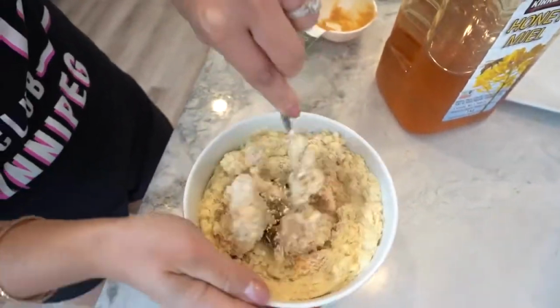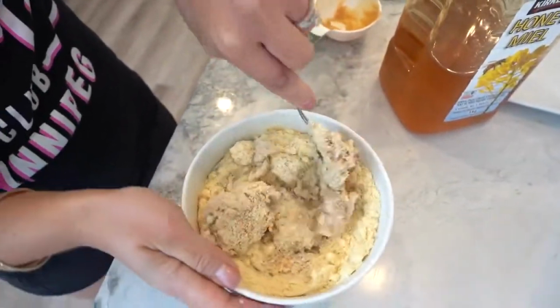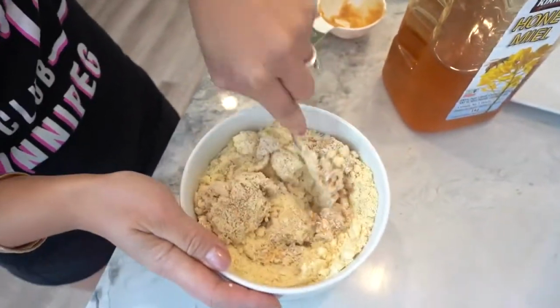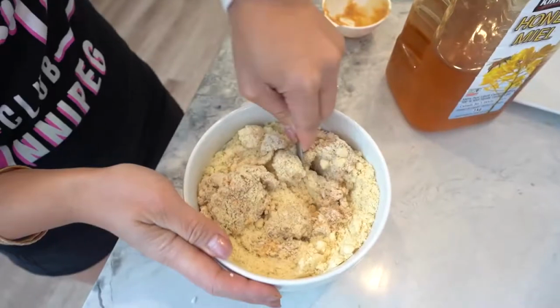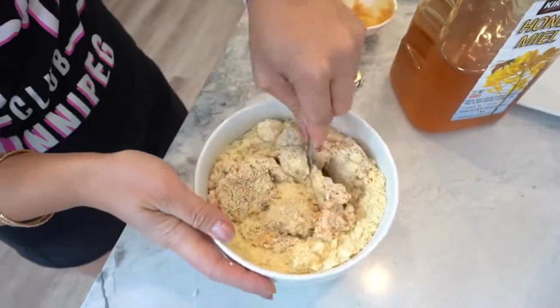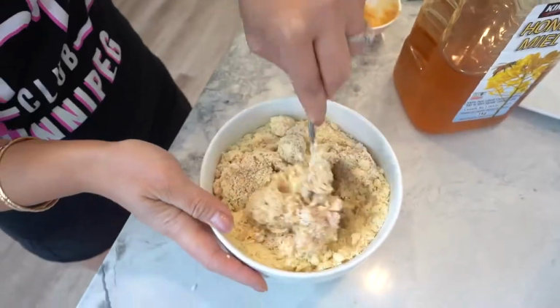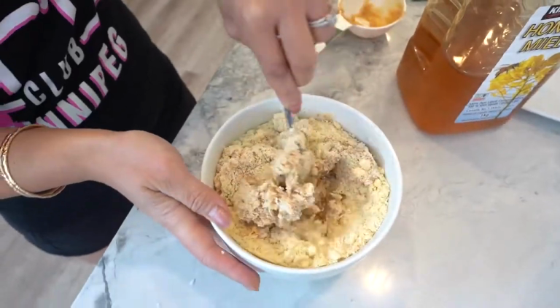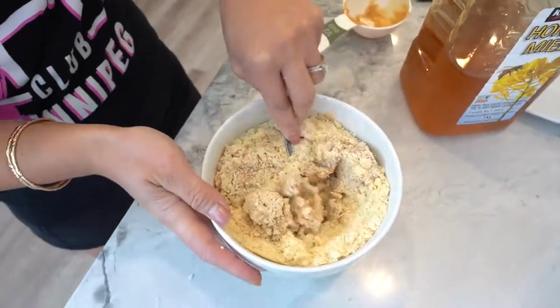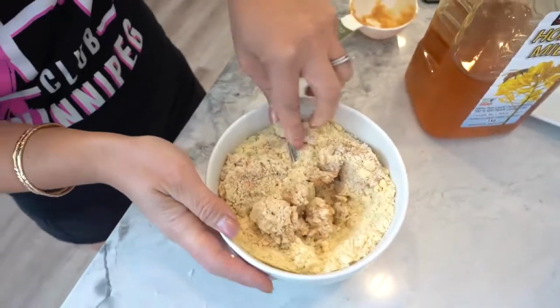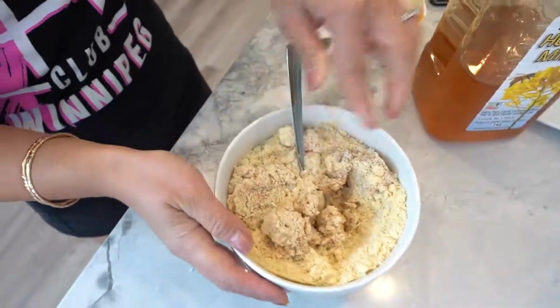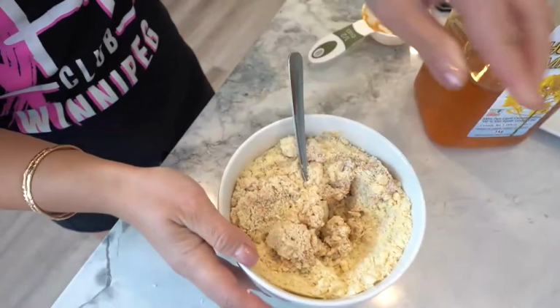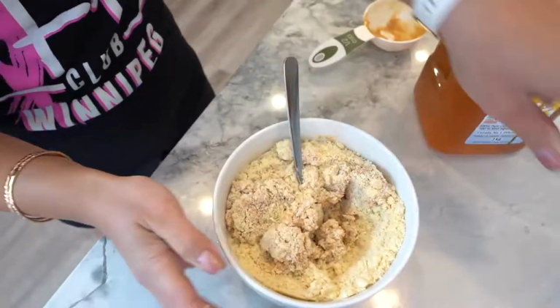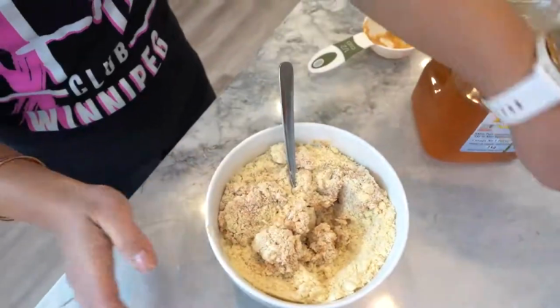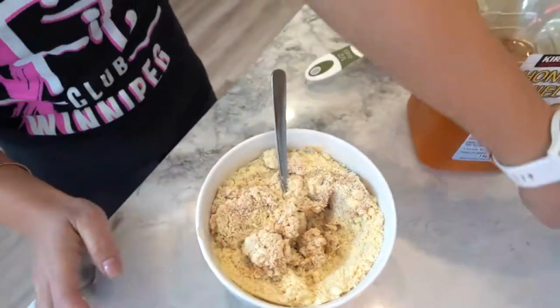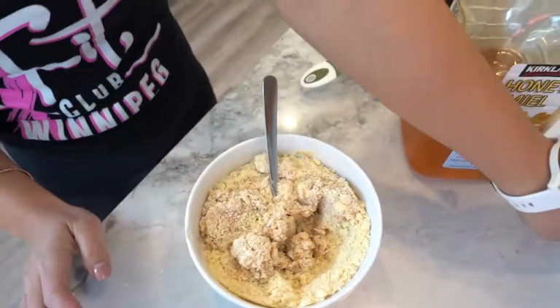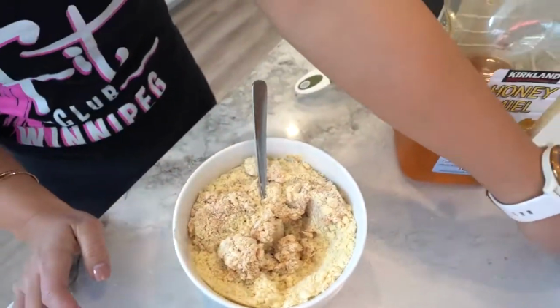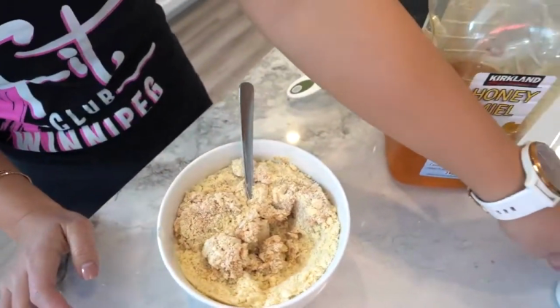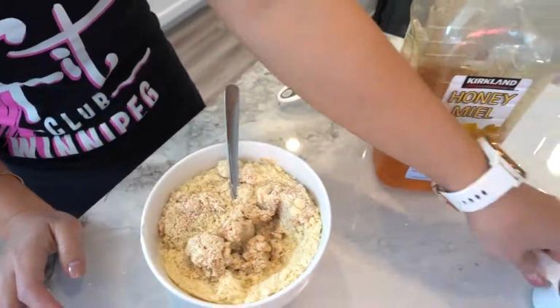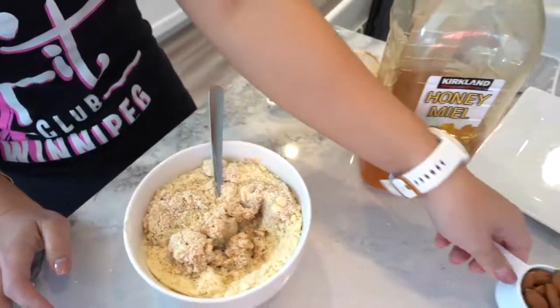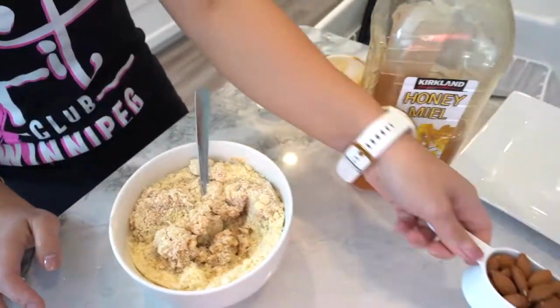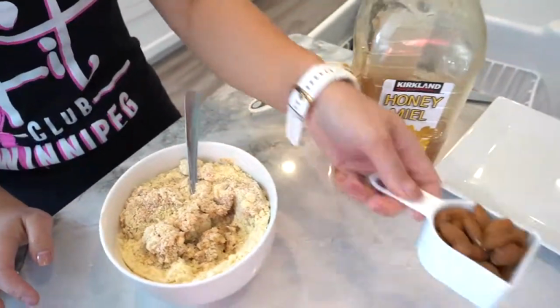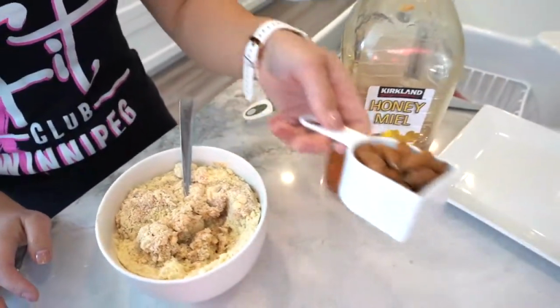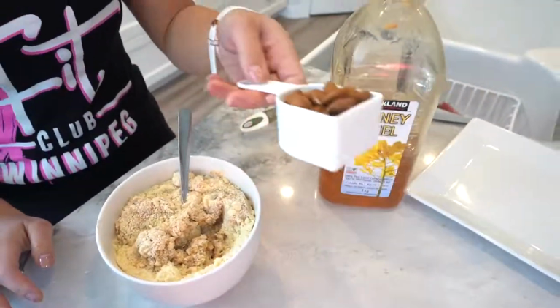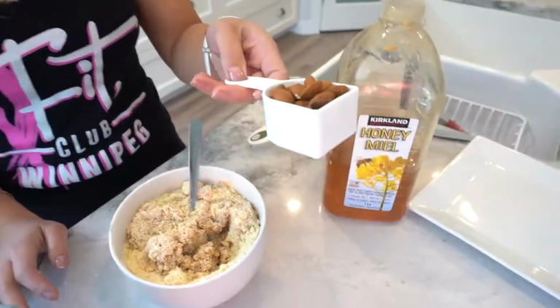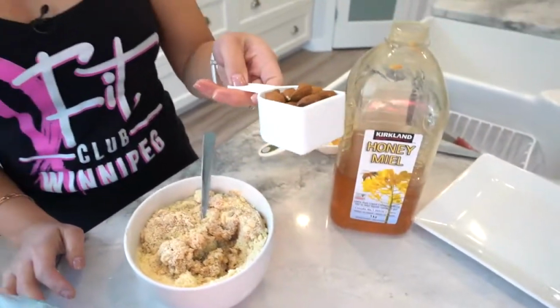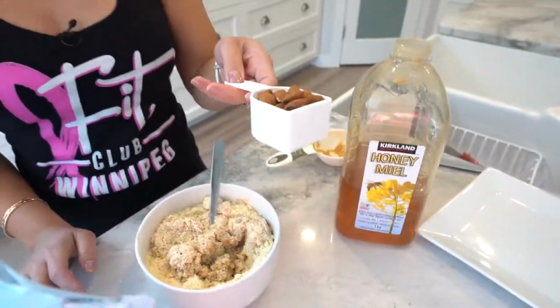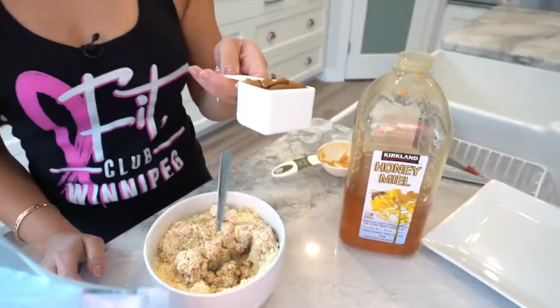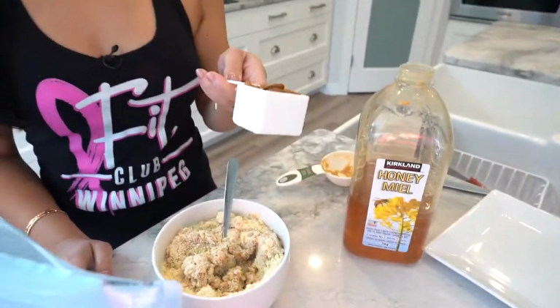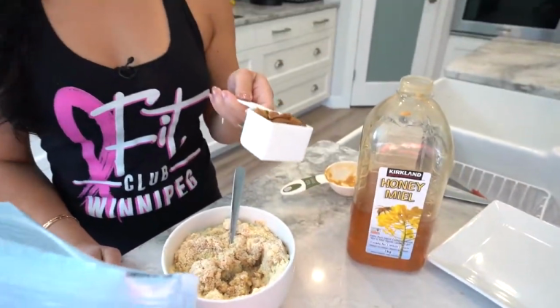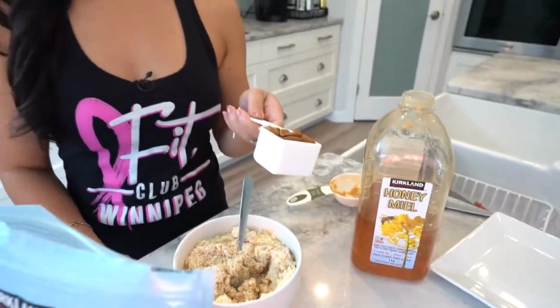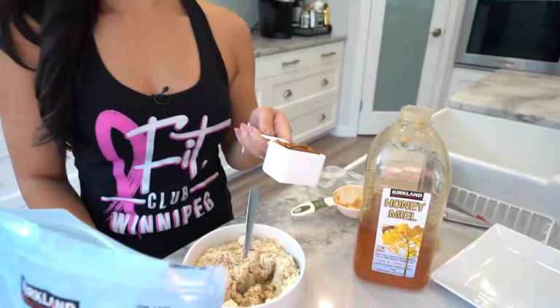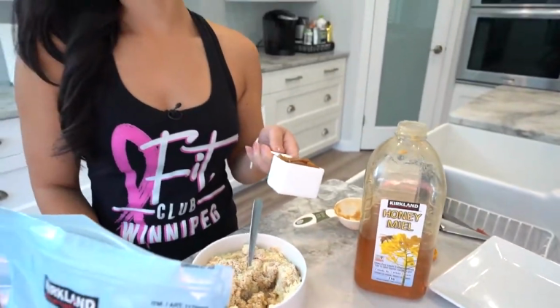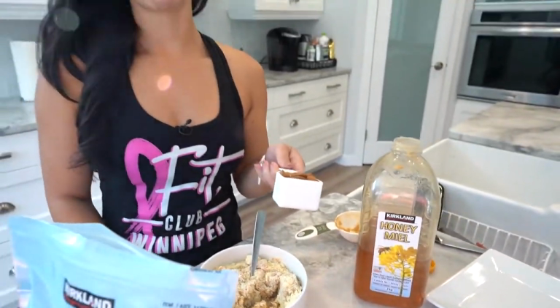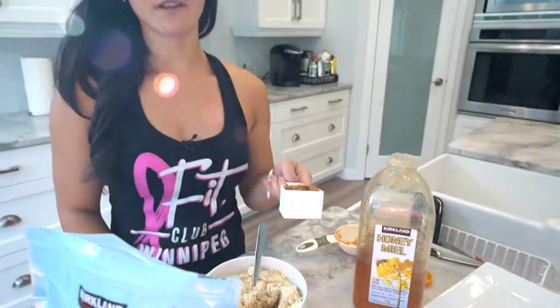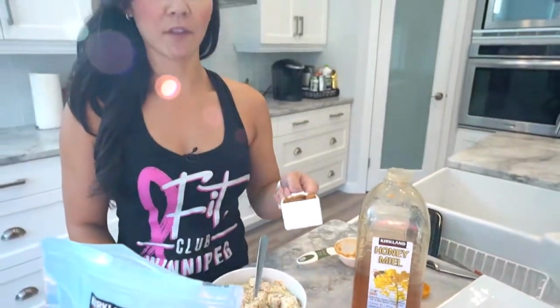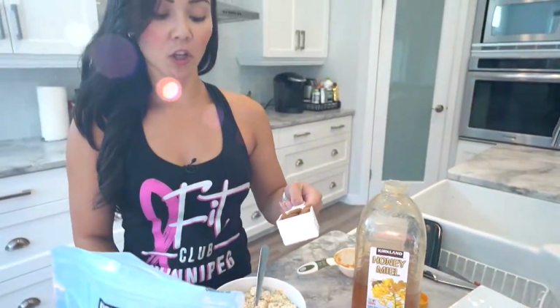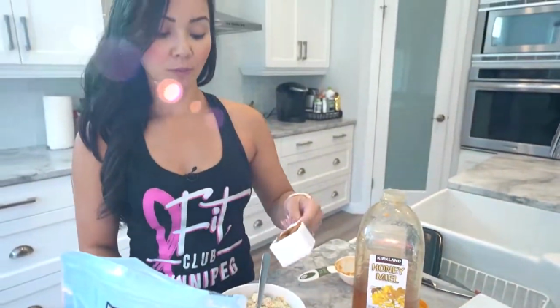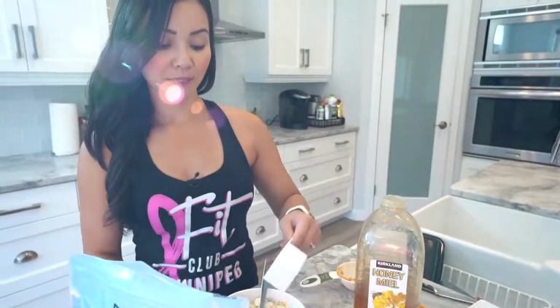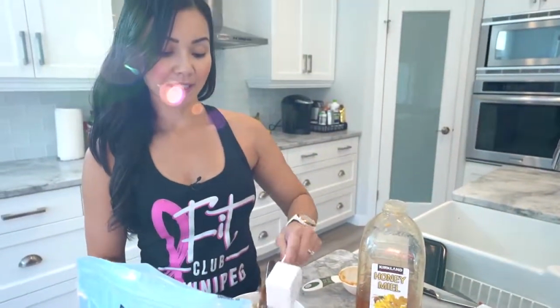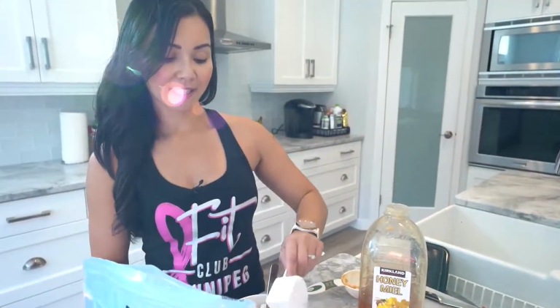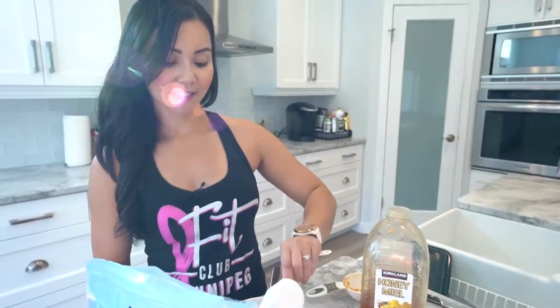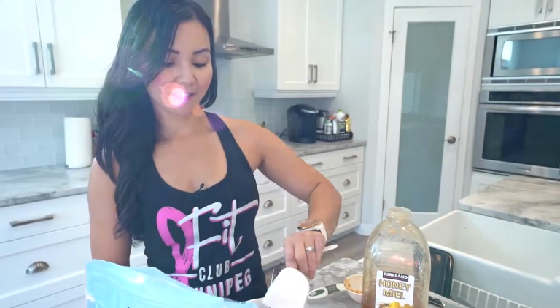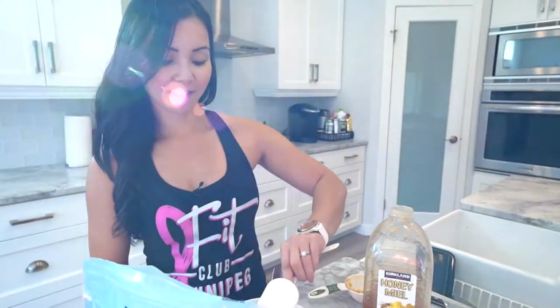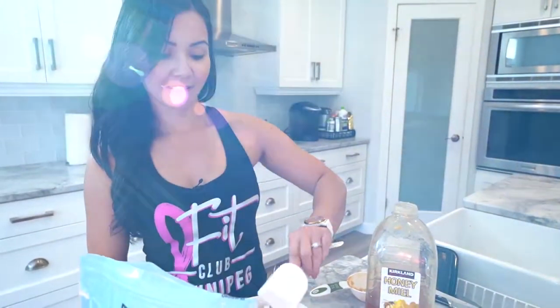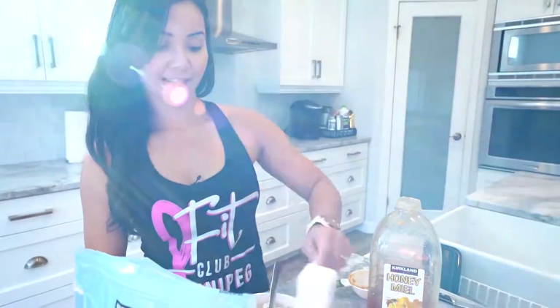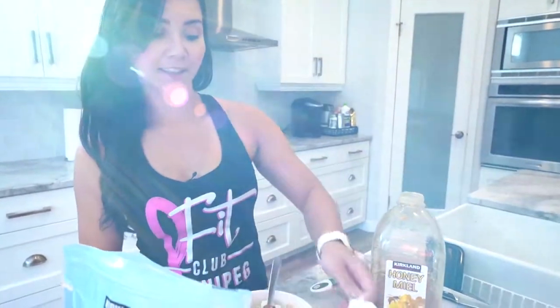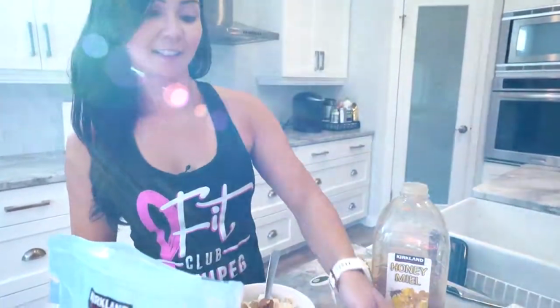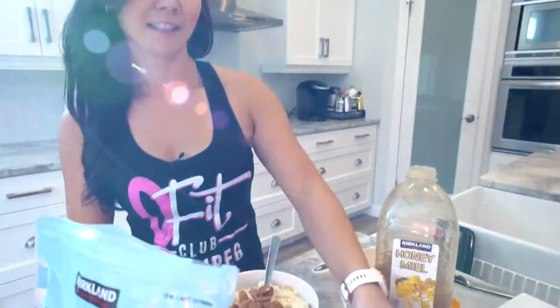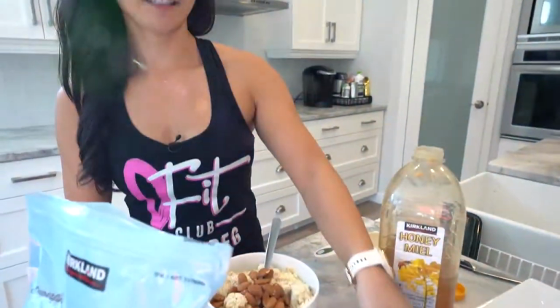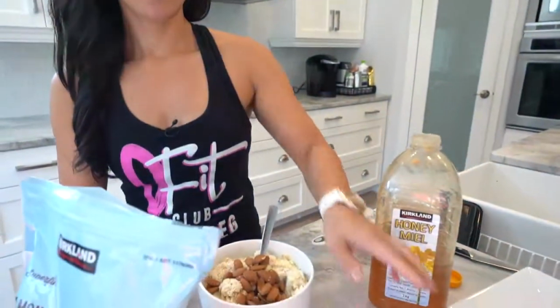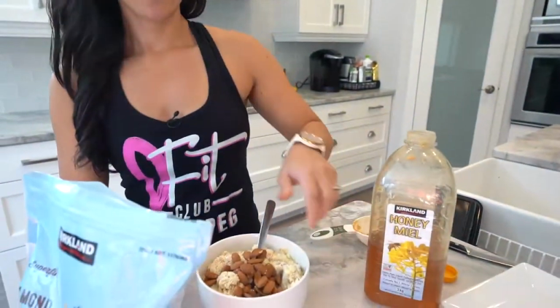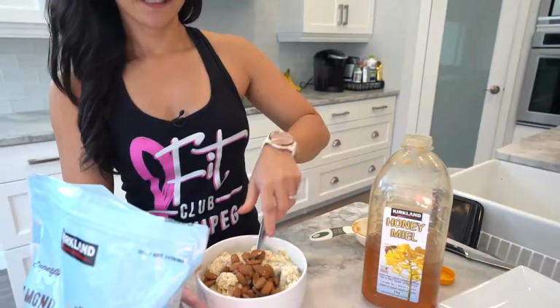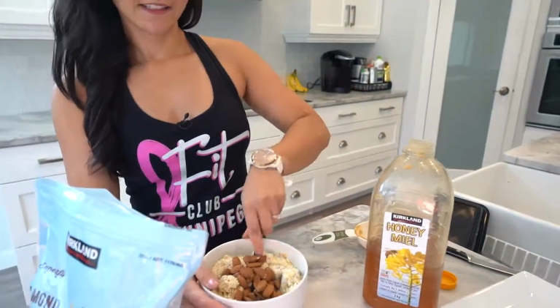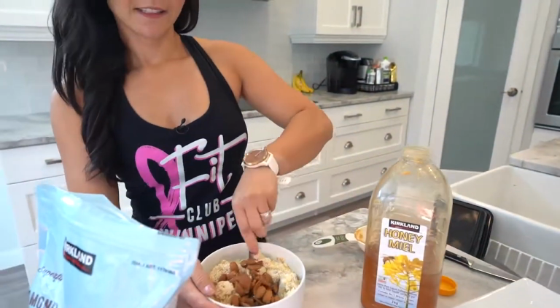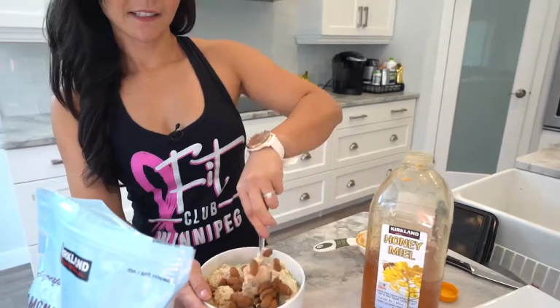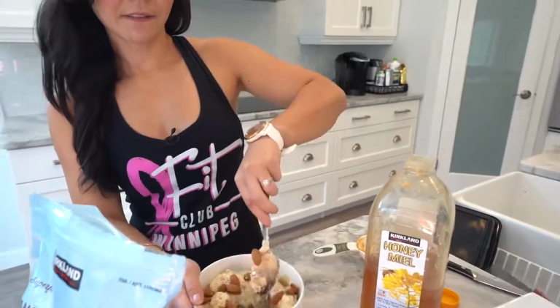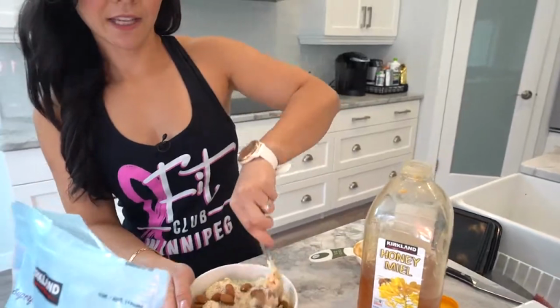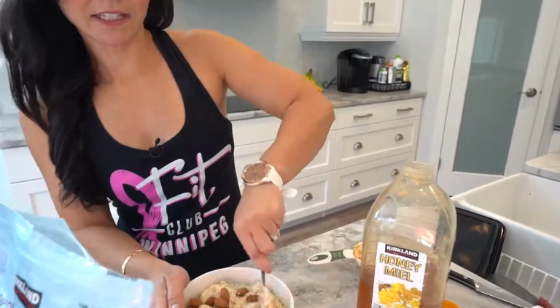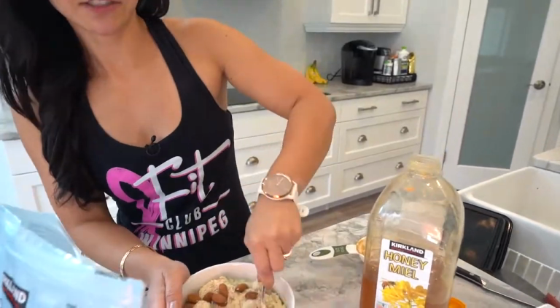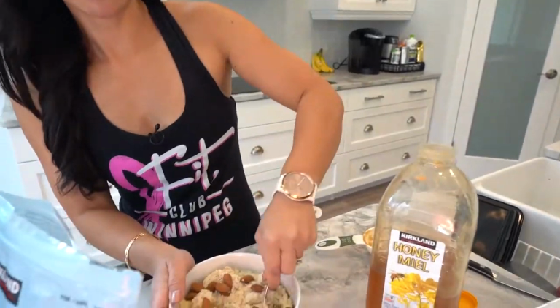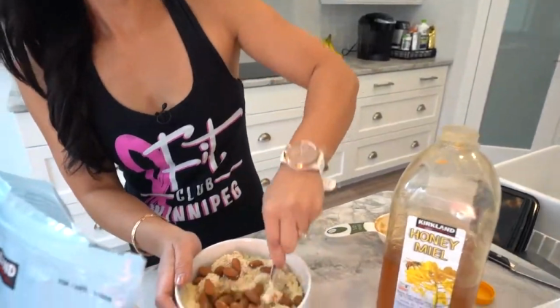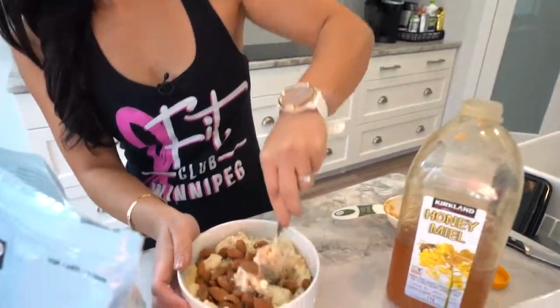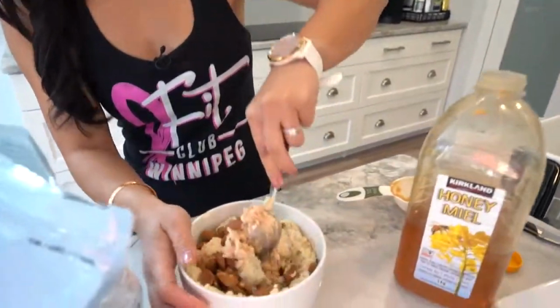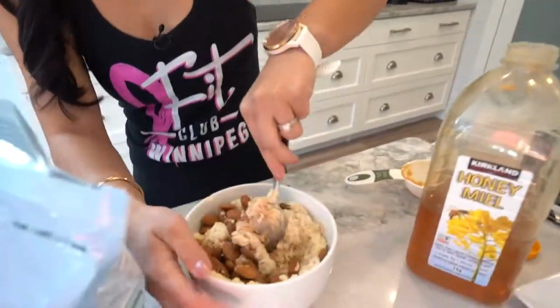And lastly, I will be adding a third cup of almonds. Give that a good mix.